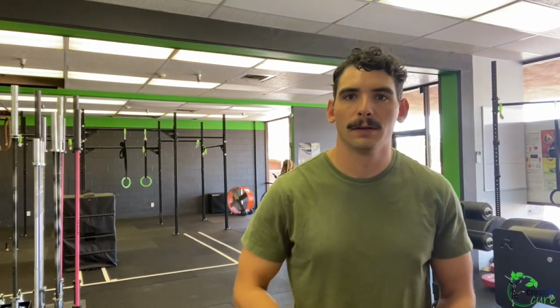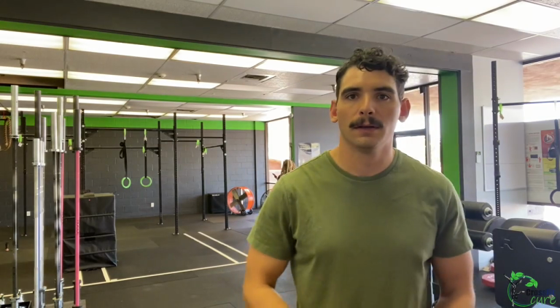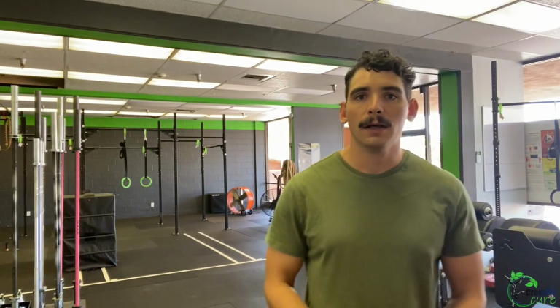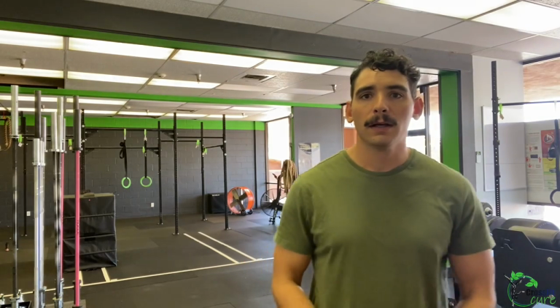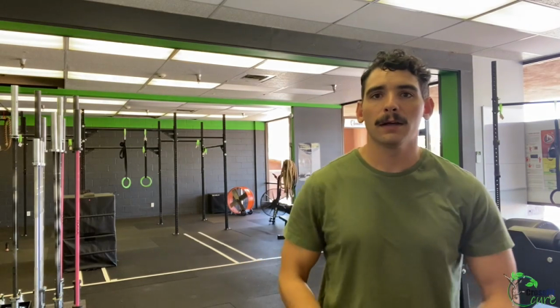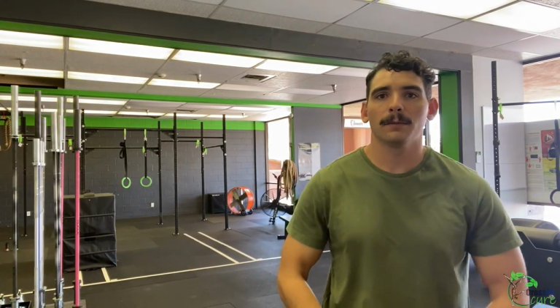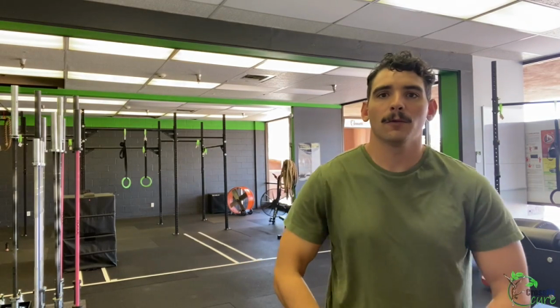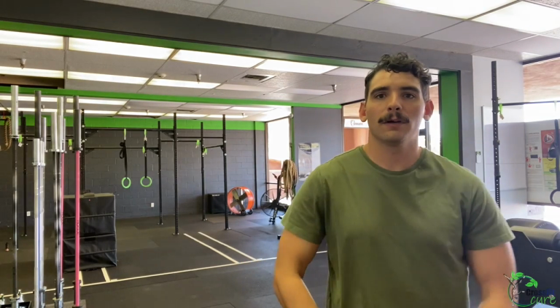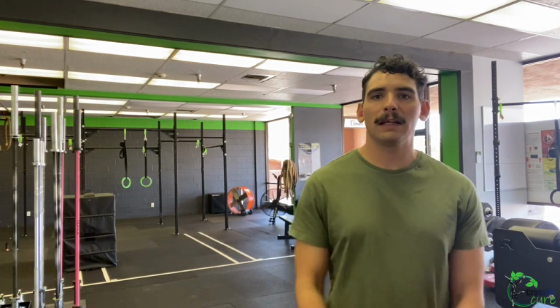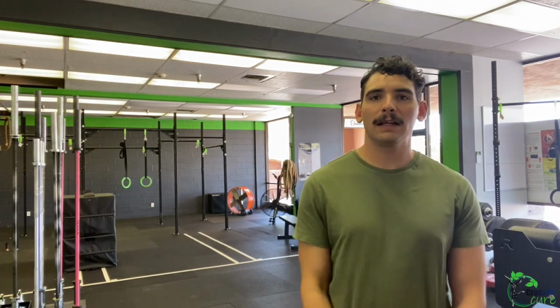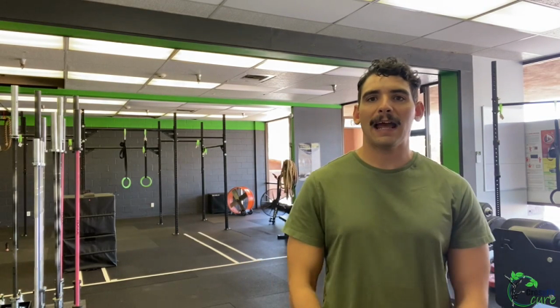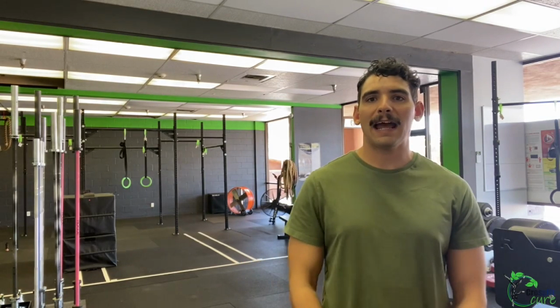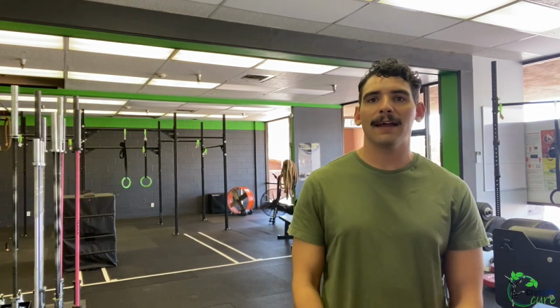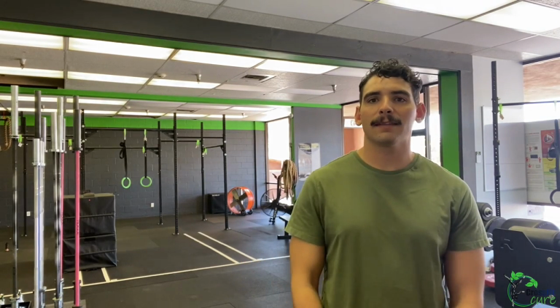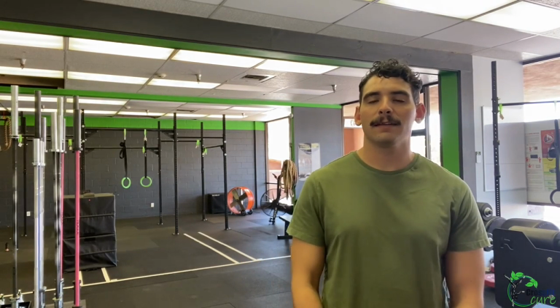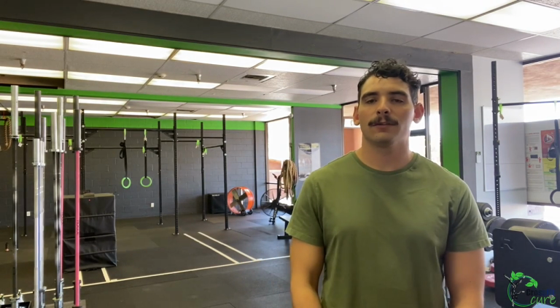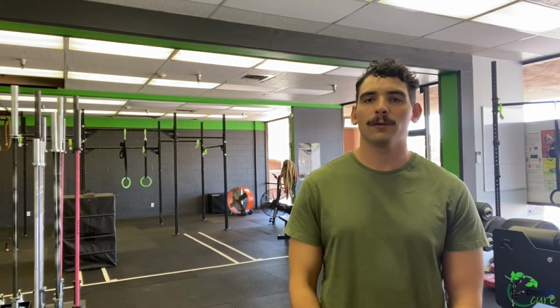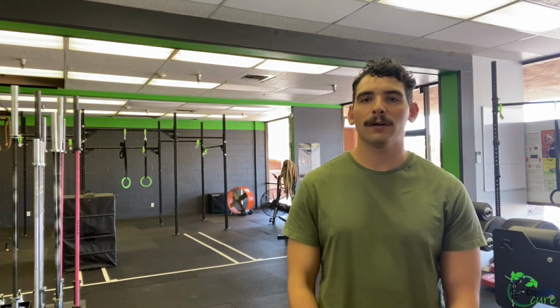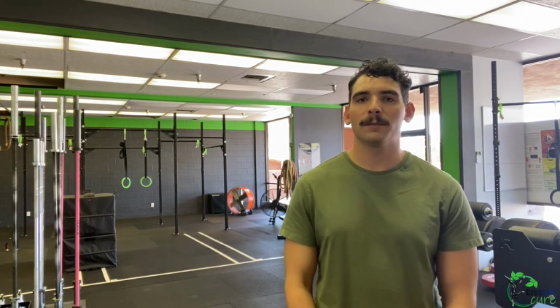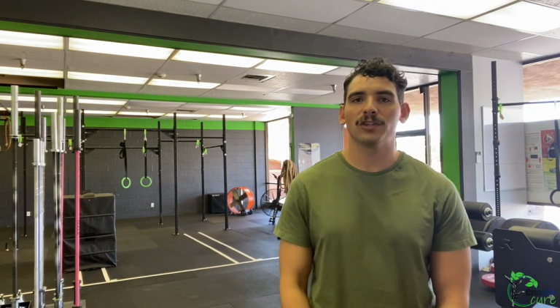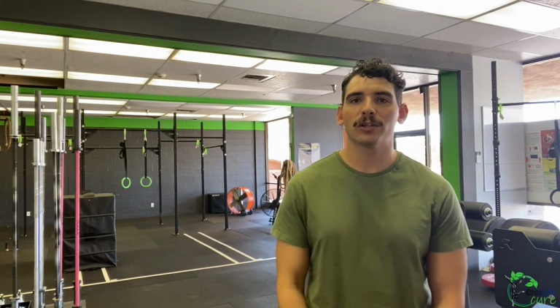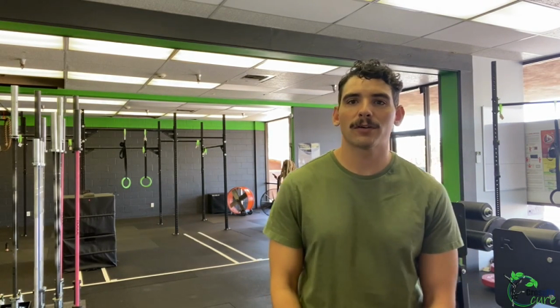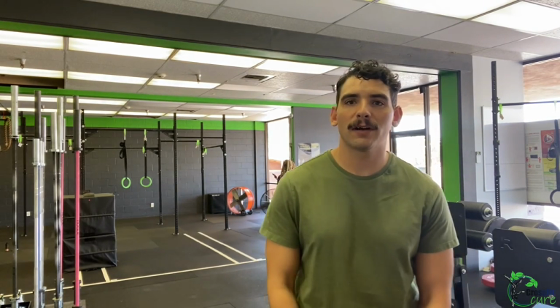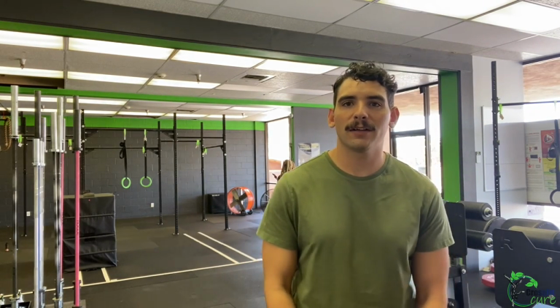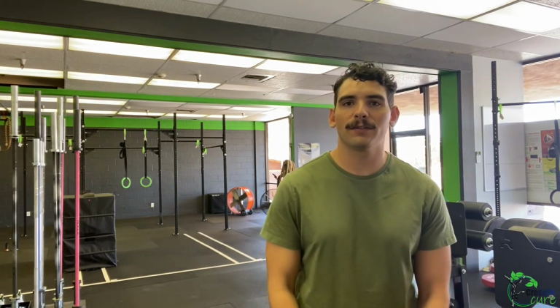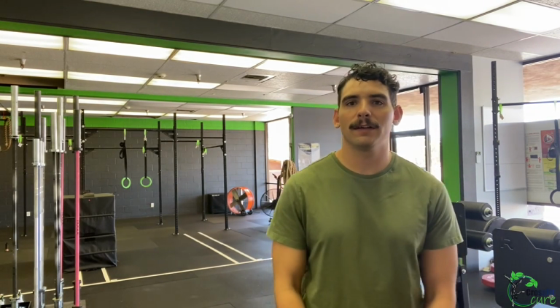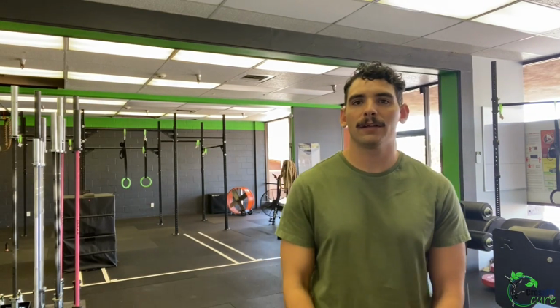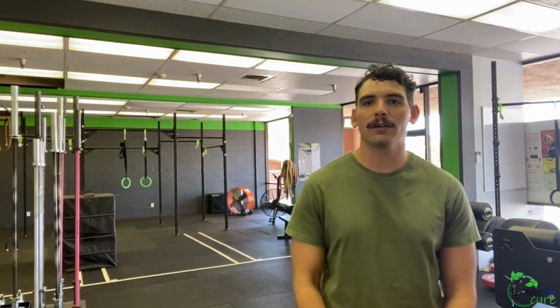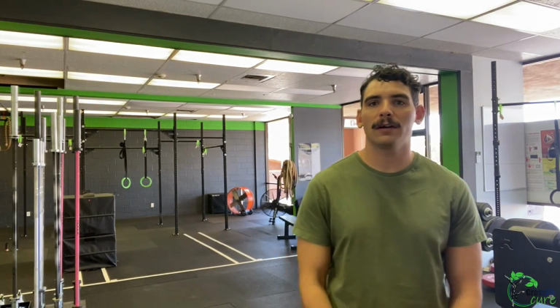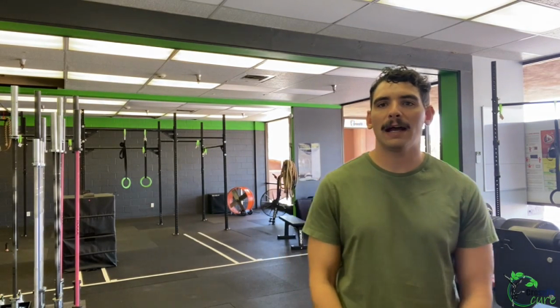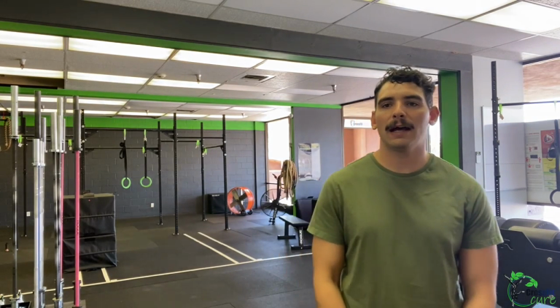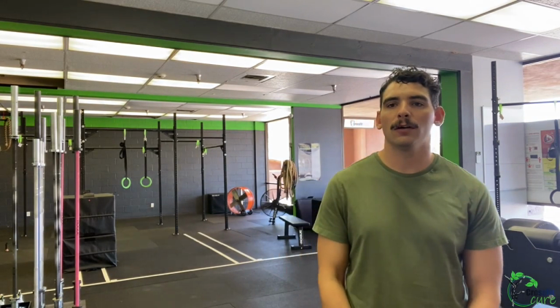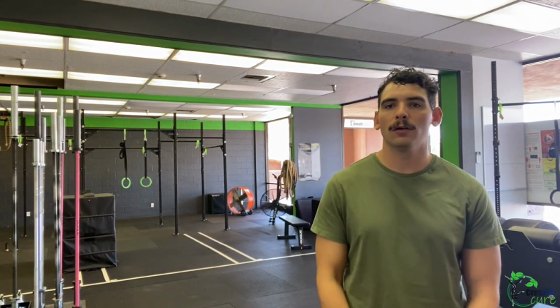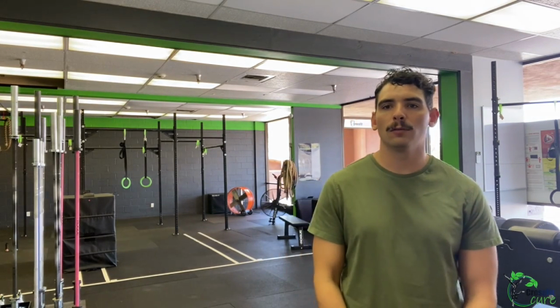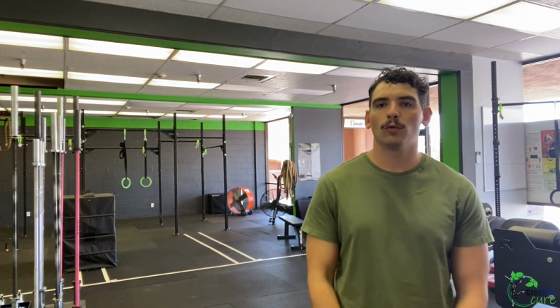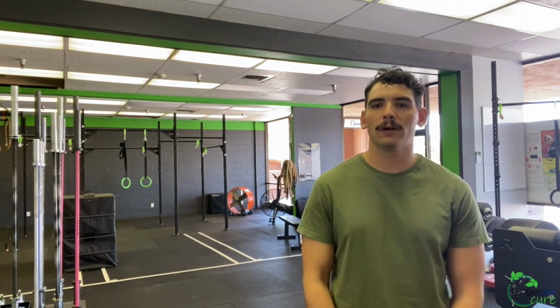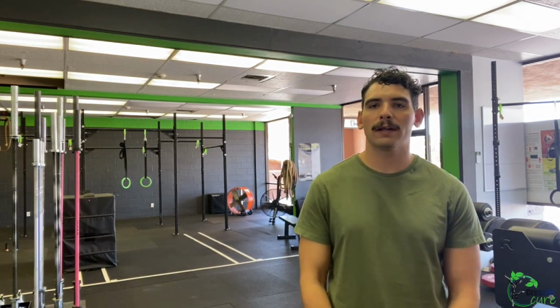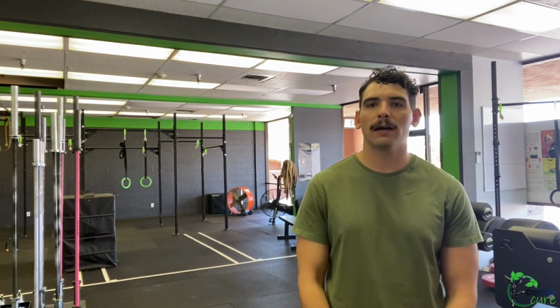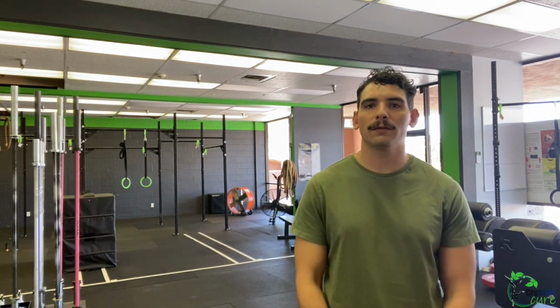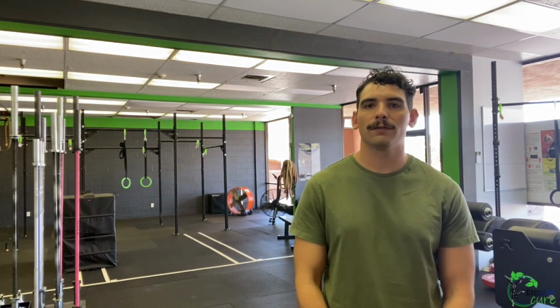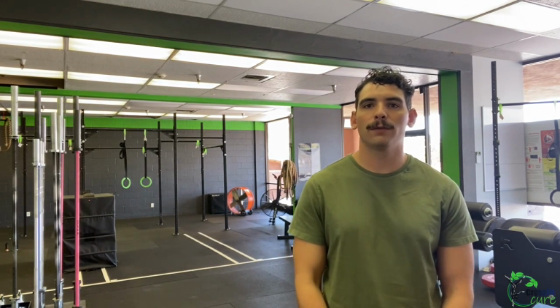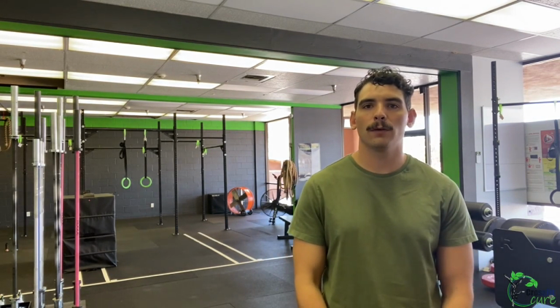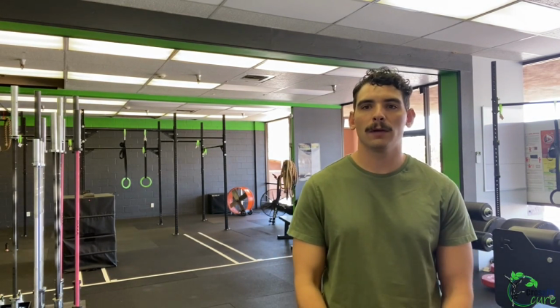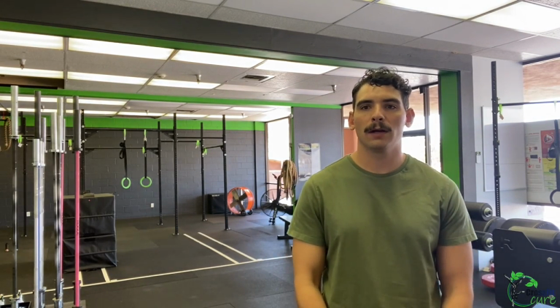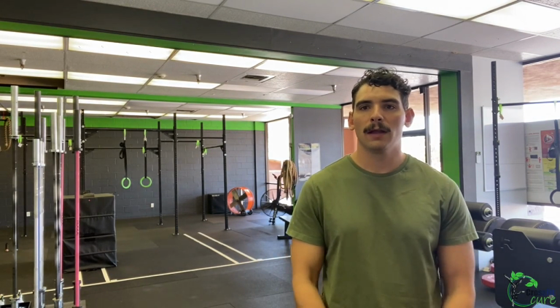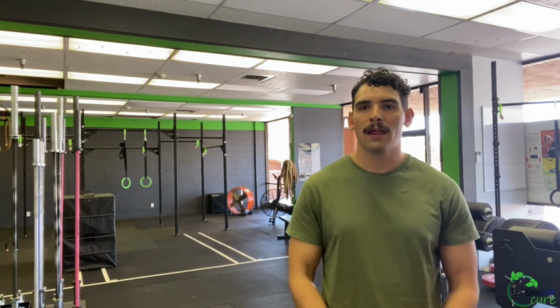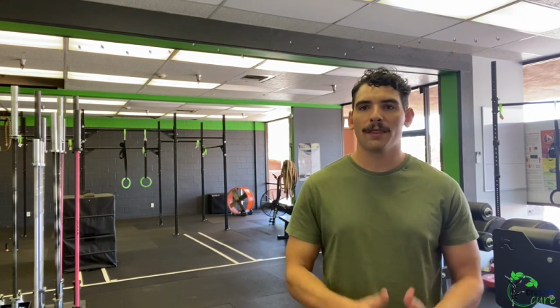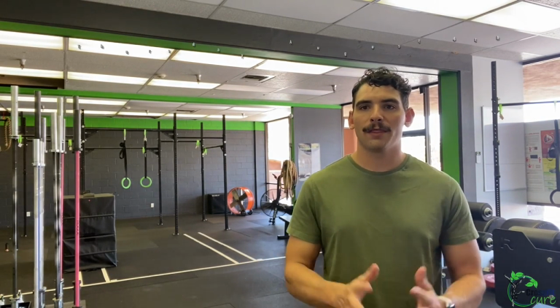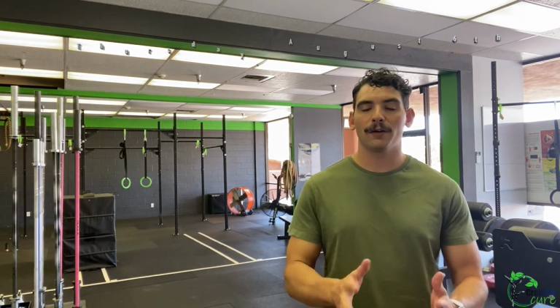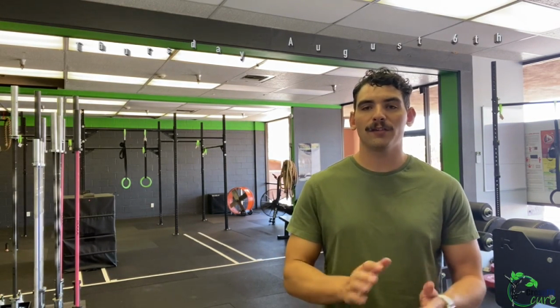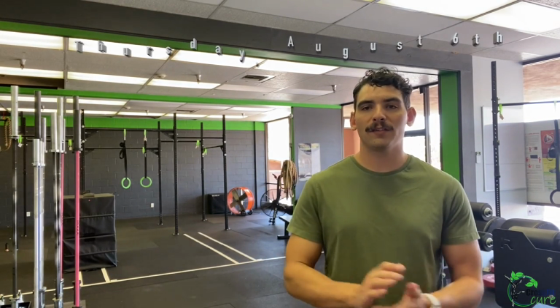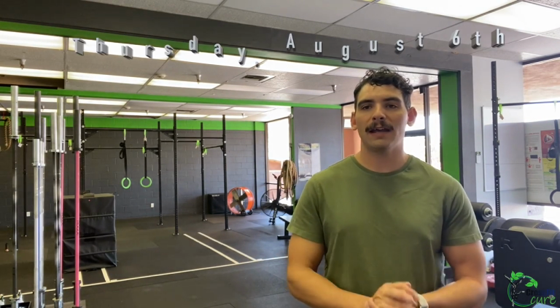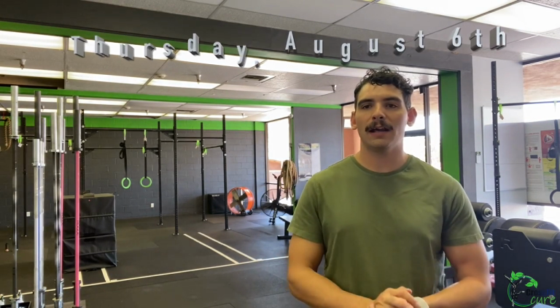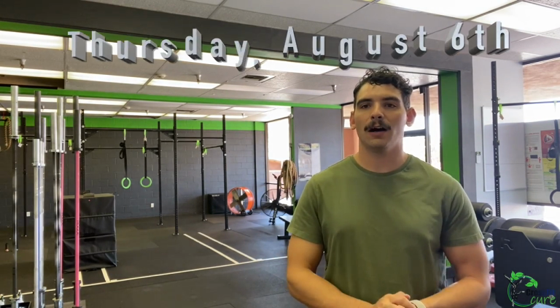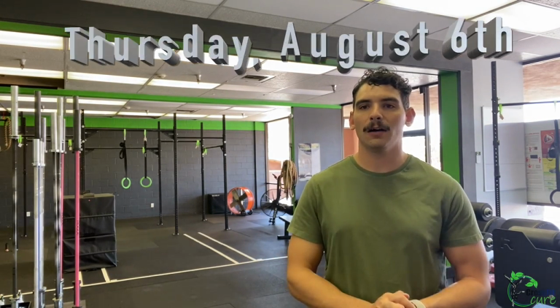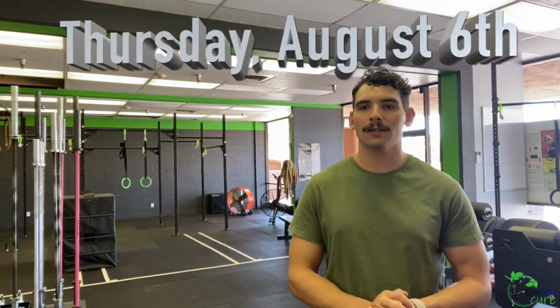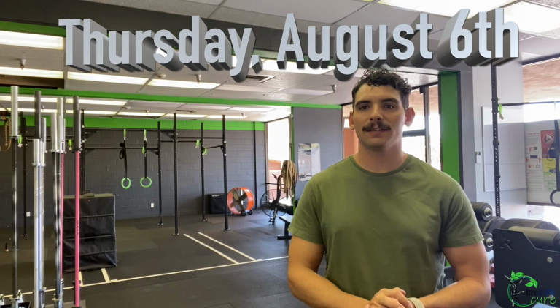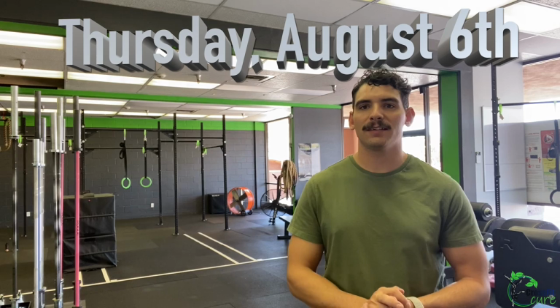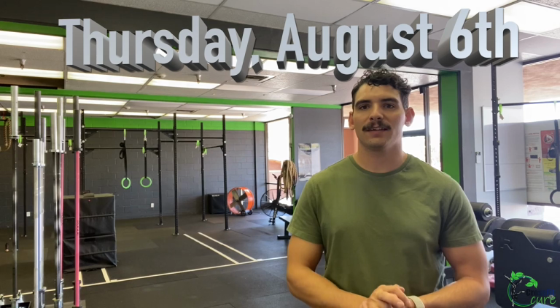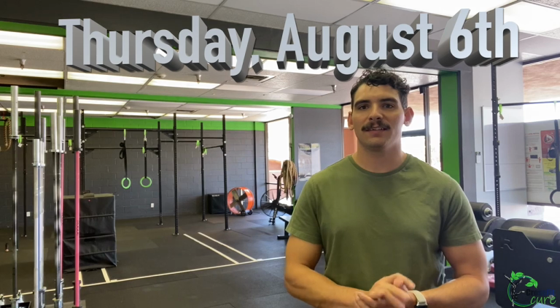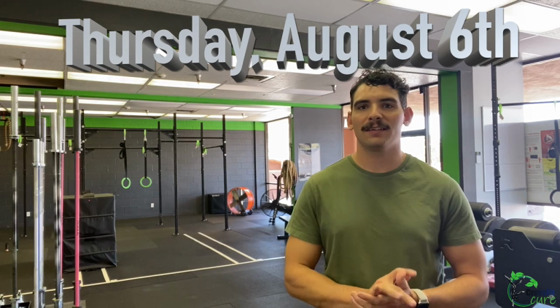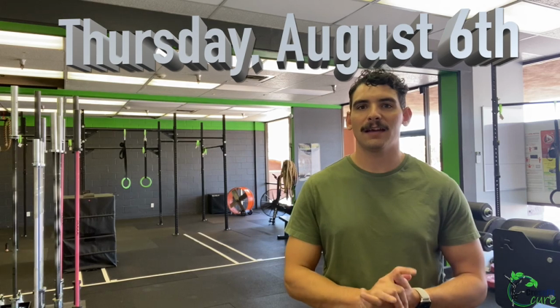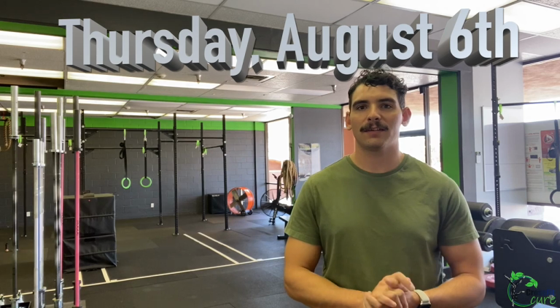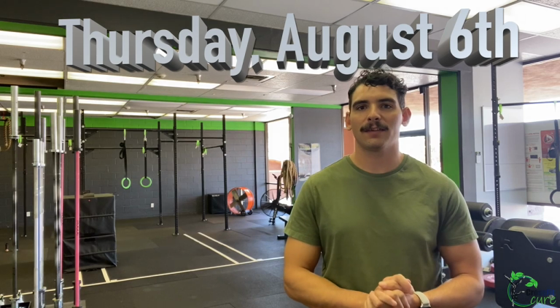Good morning, athletes. Welcome to your CrossFit Cure at Home workout for Thursday, August 6th.